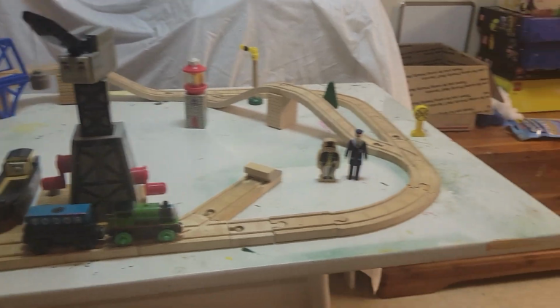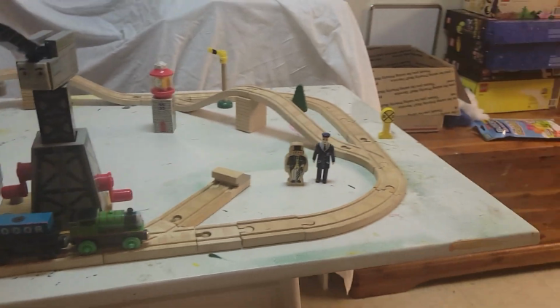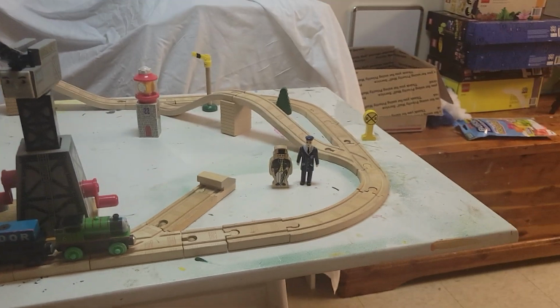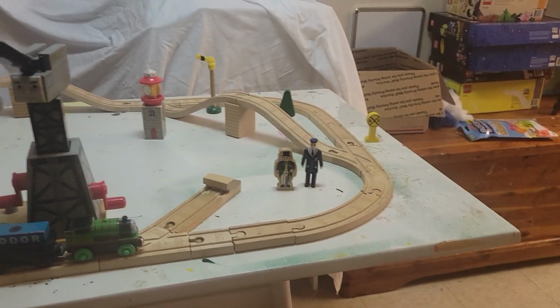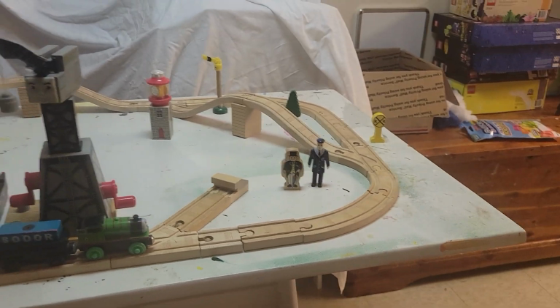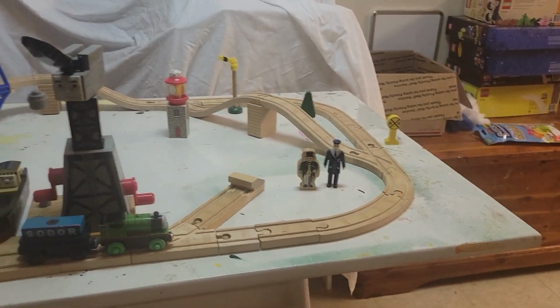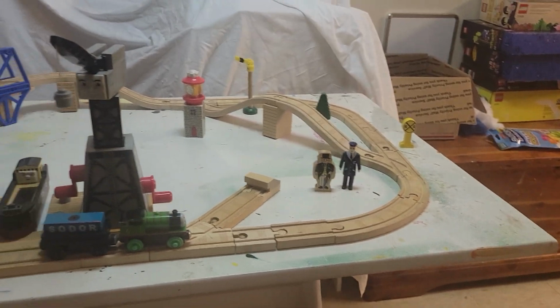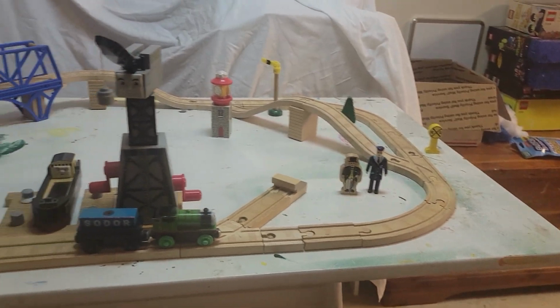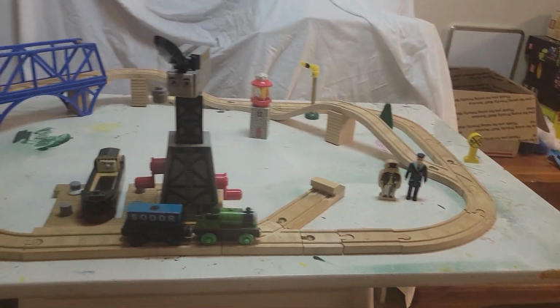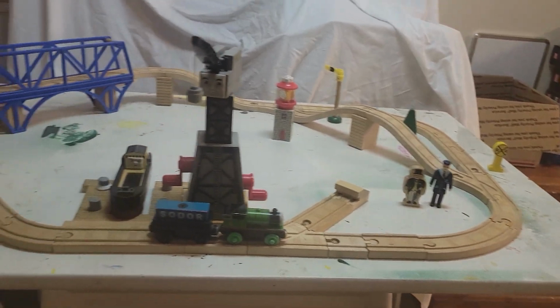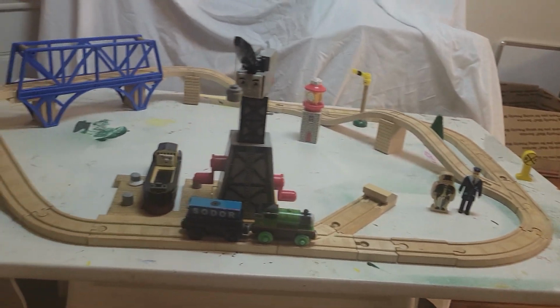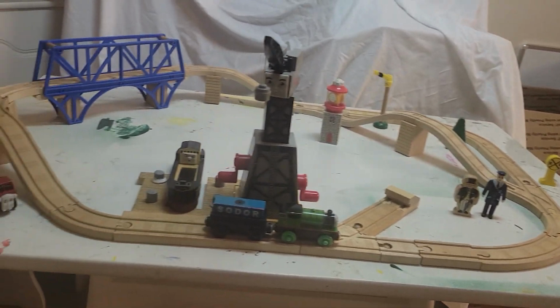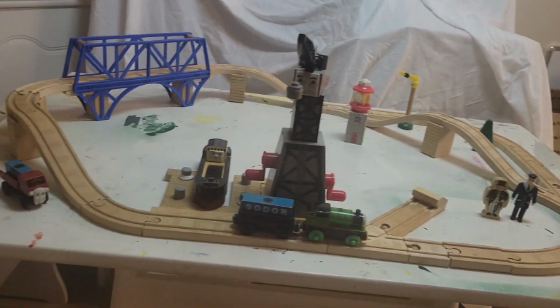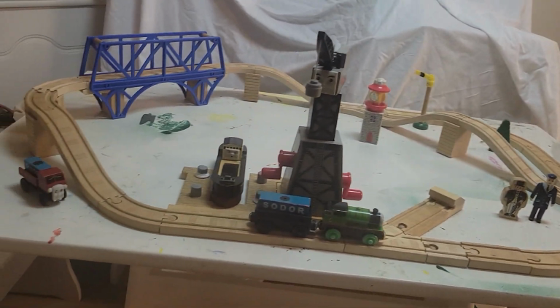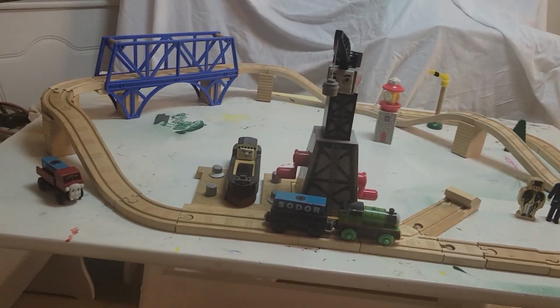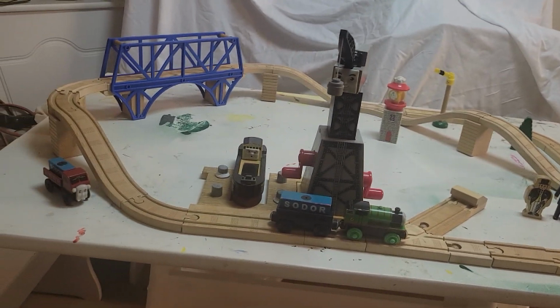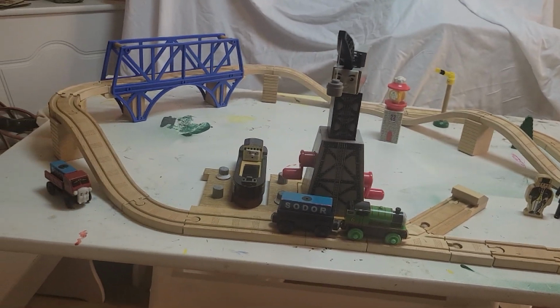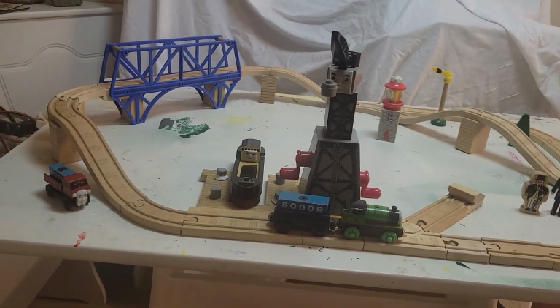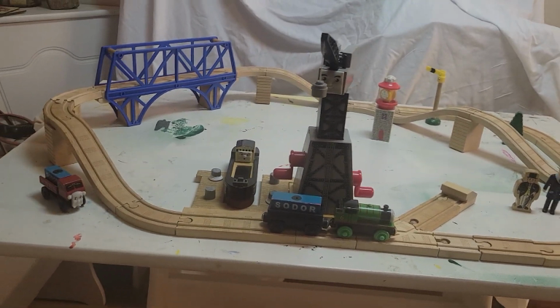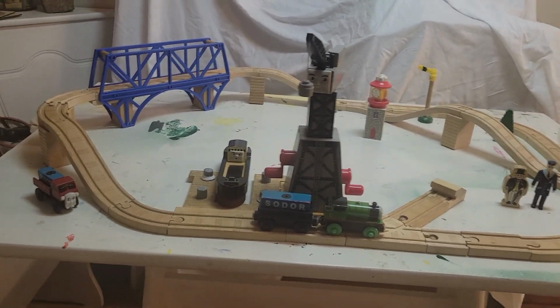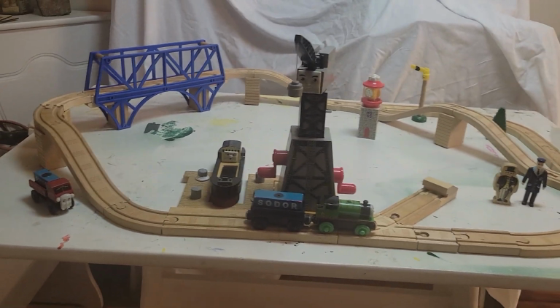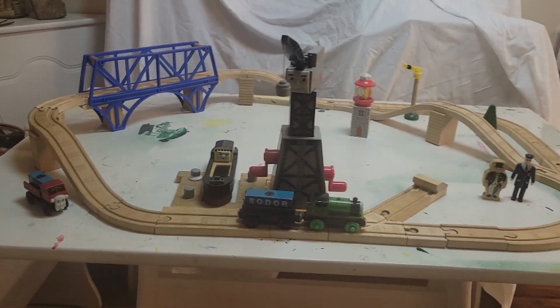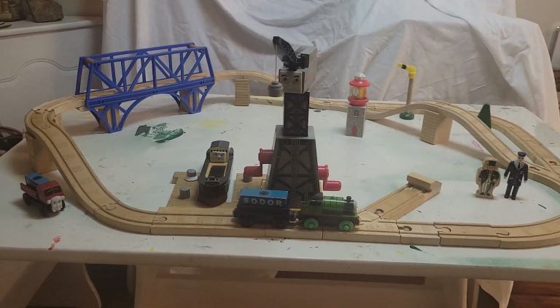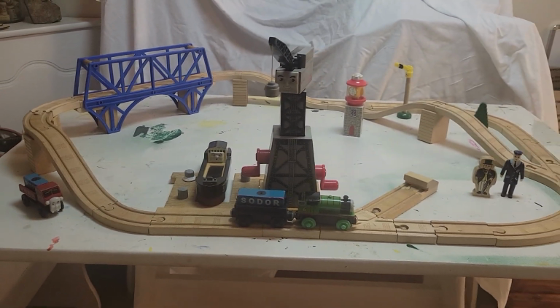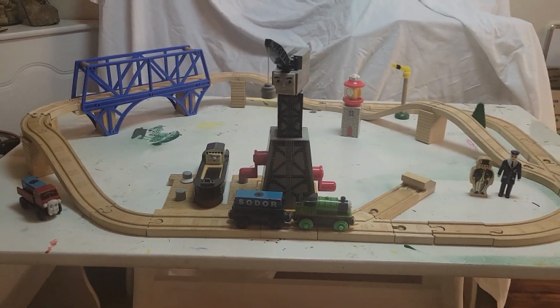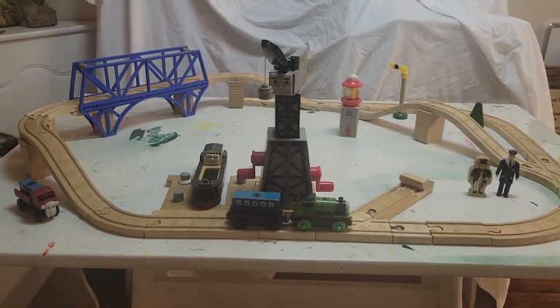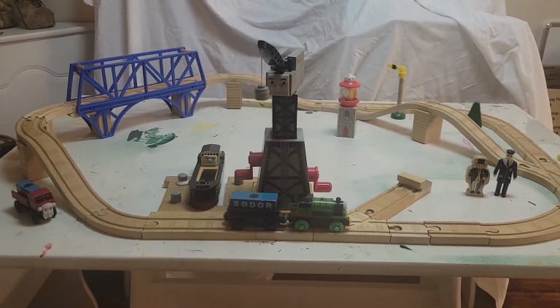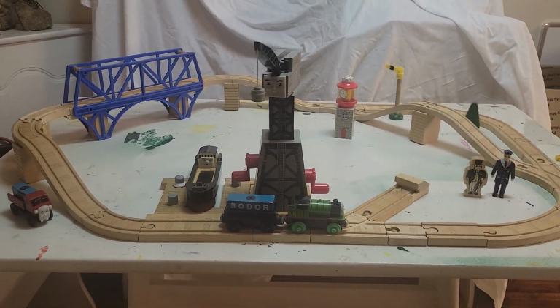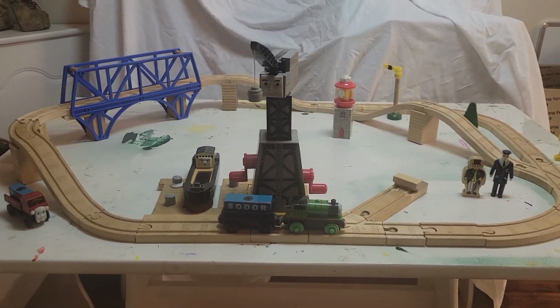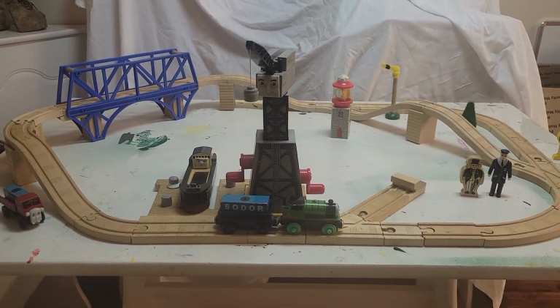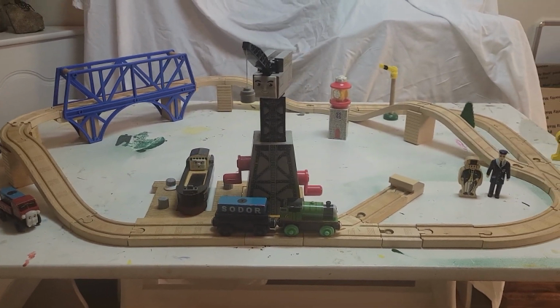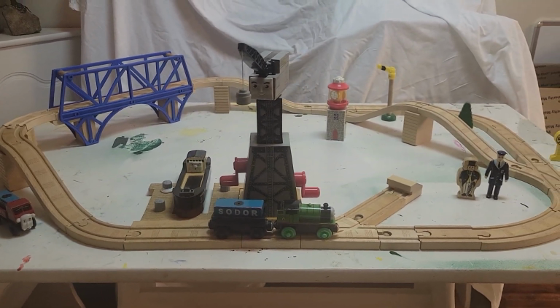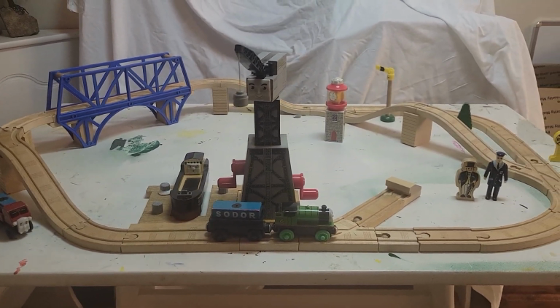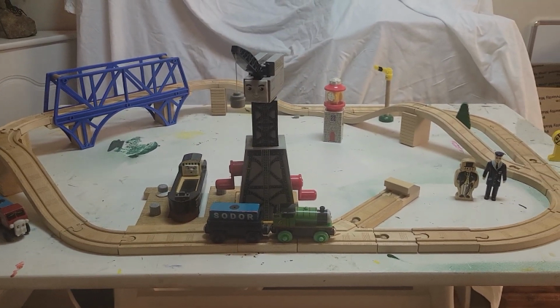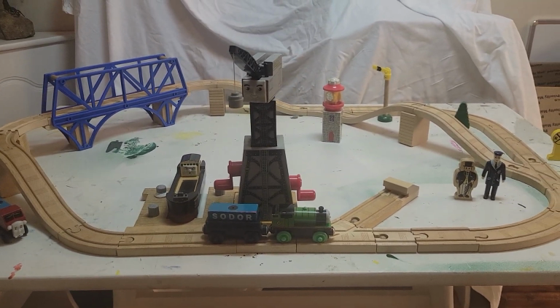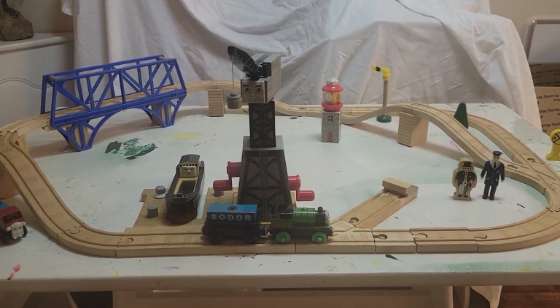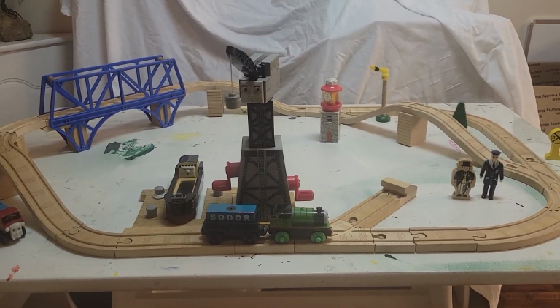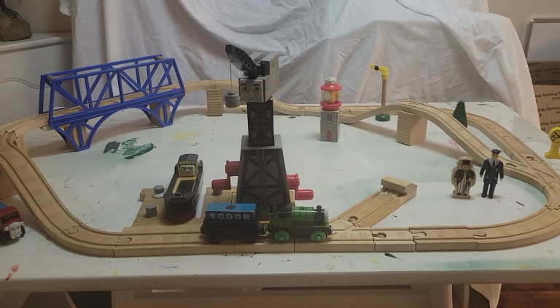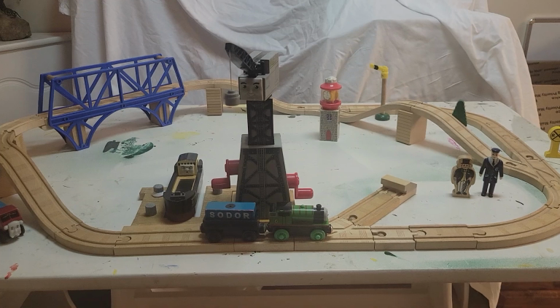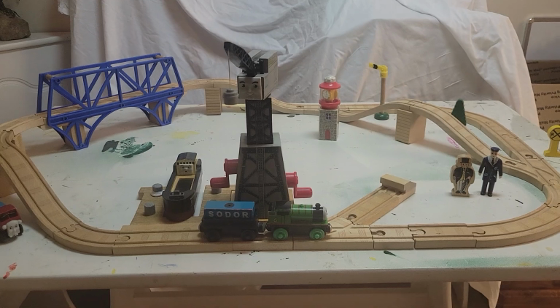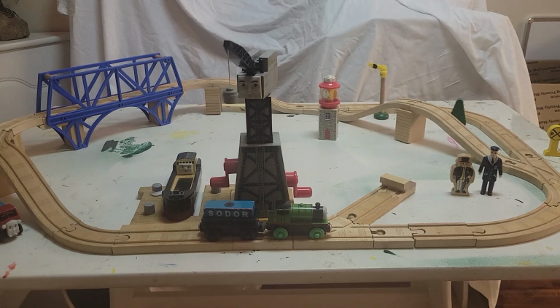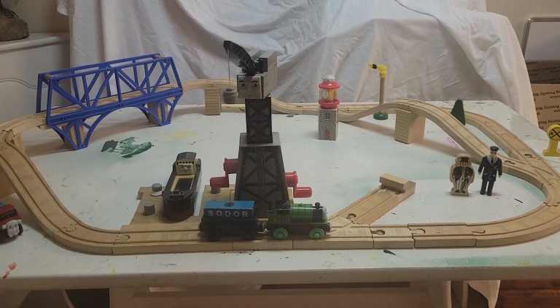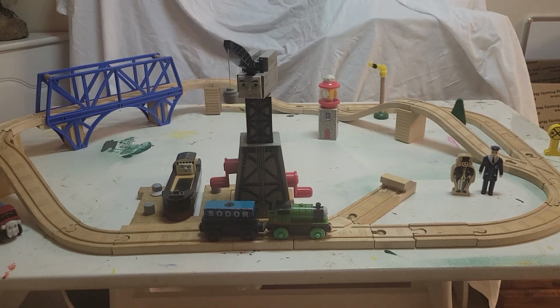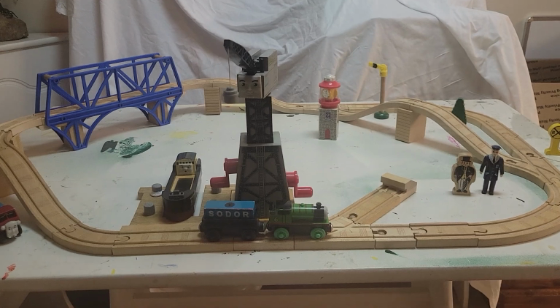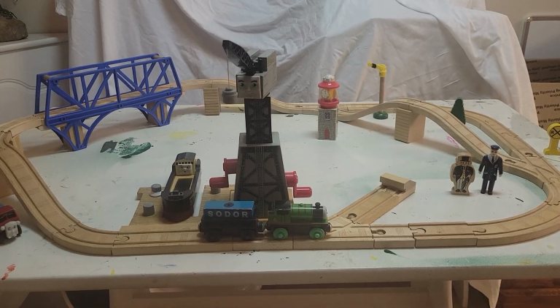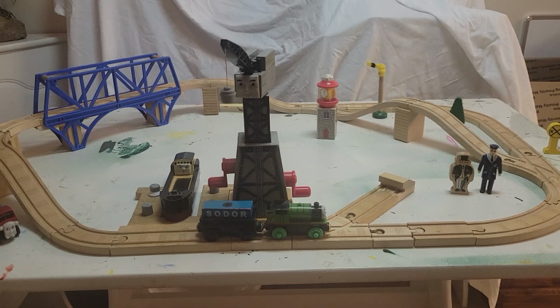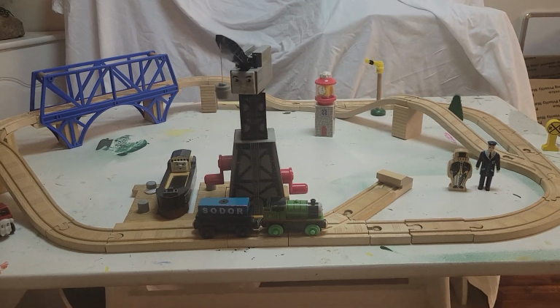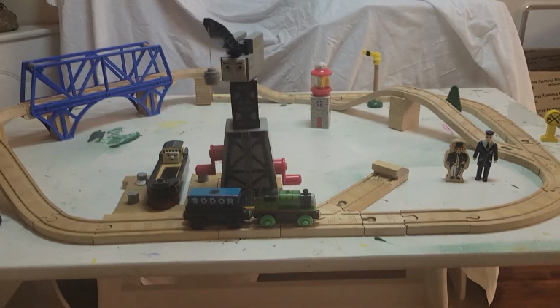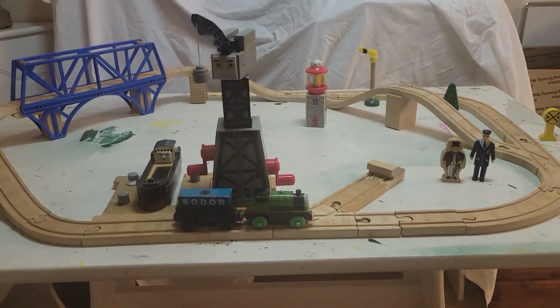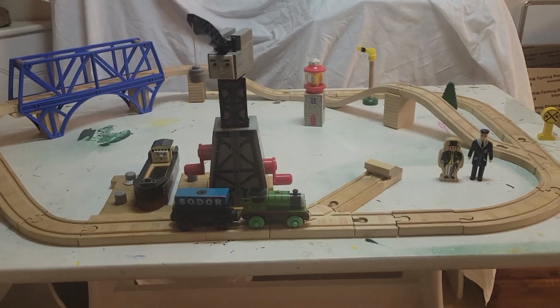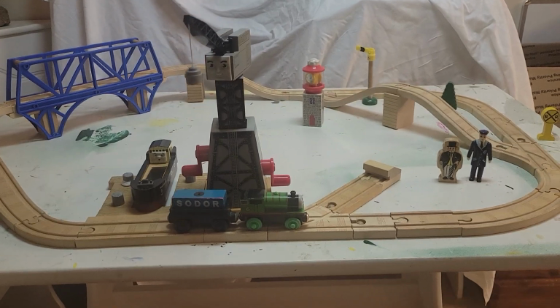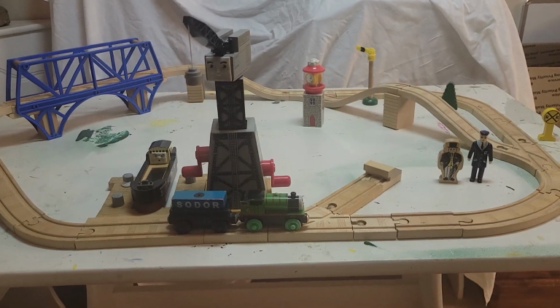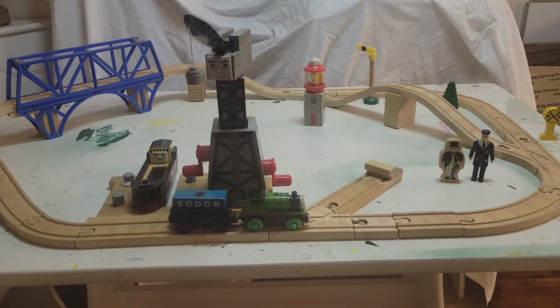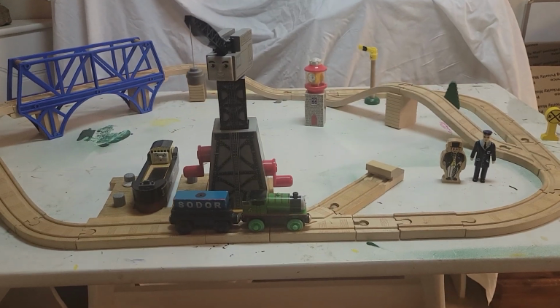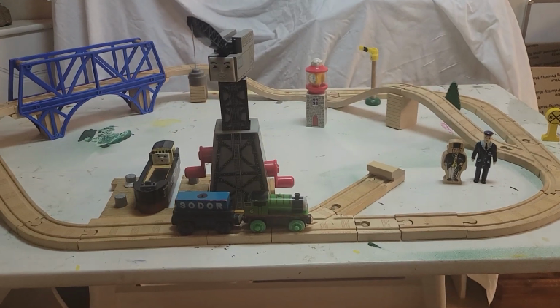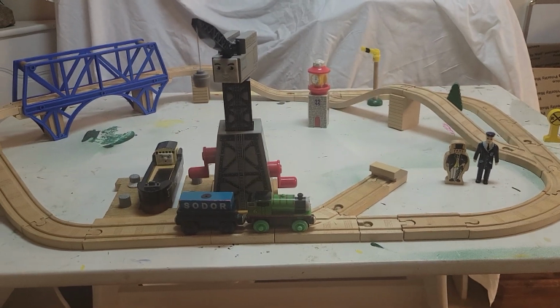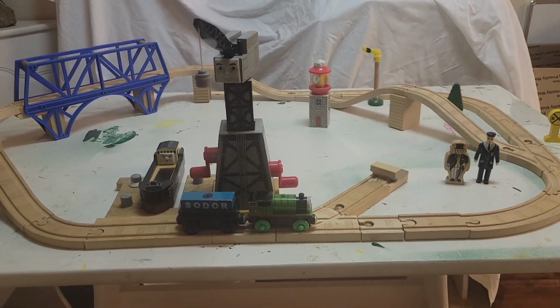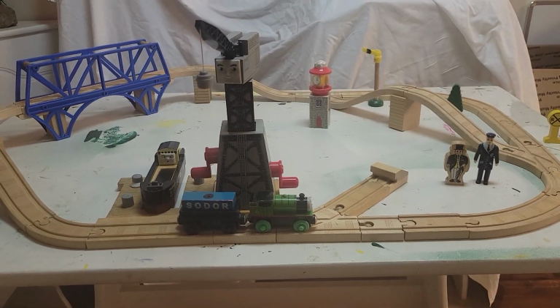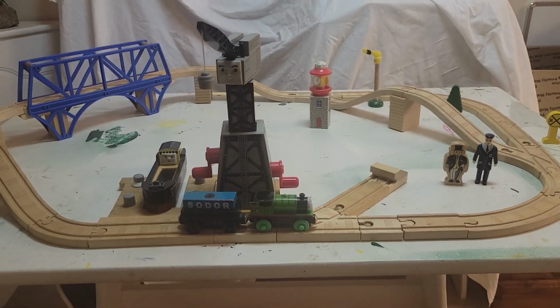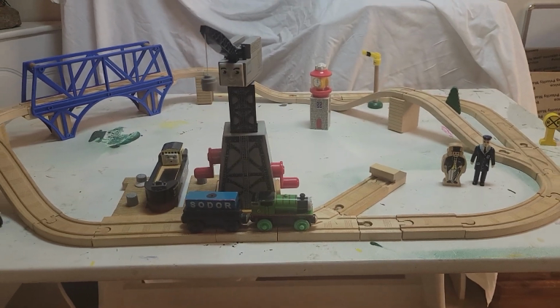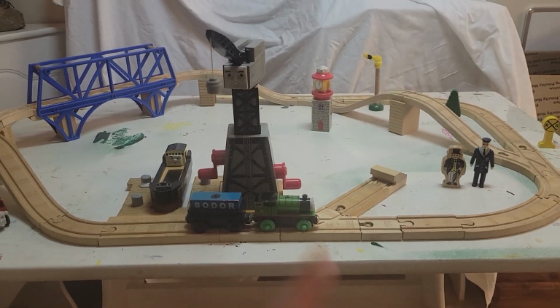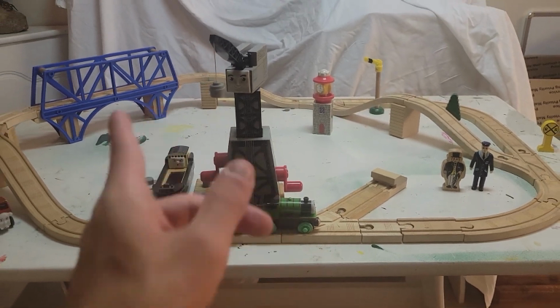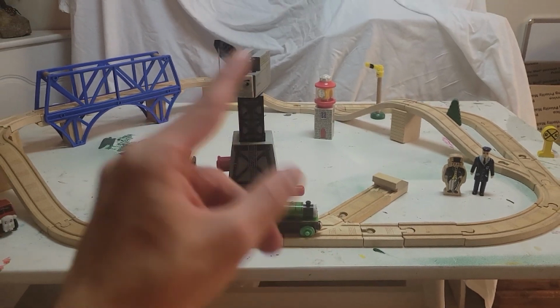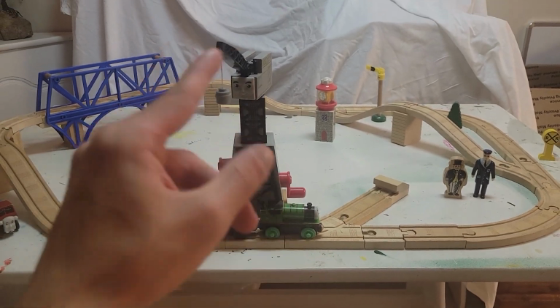All the rest of the accessories here and engines are improvised. So without that out of the way, let's get into the set.